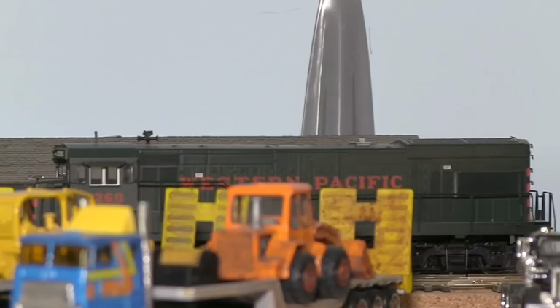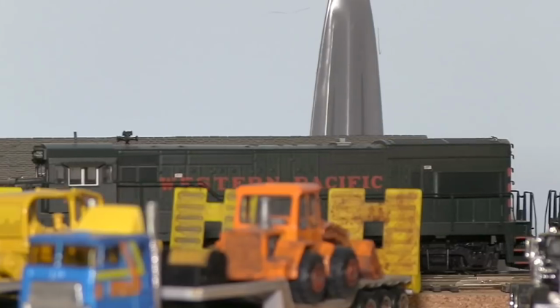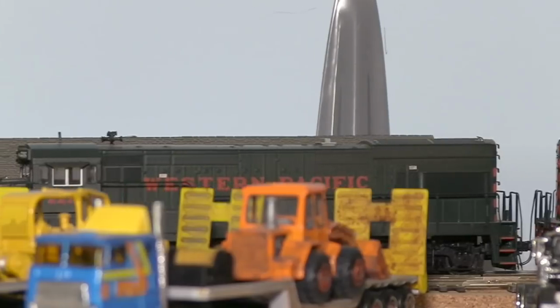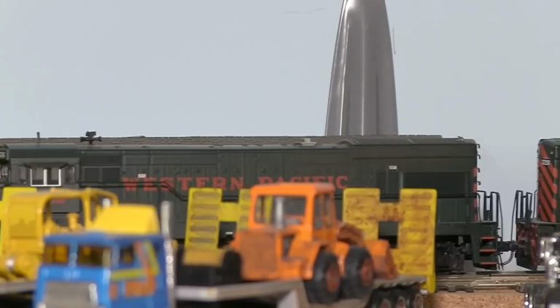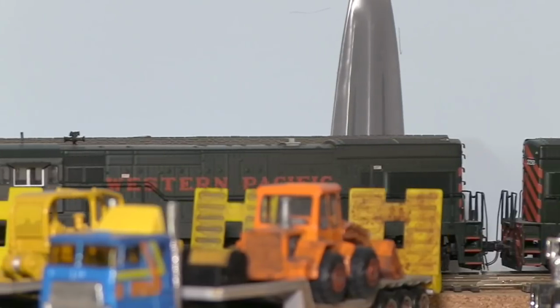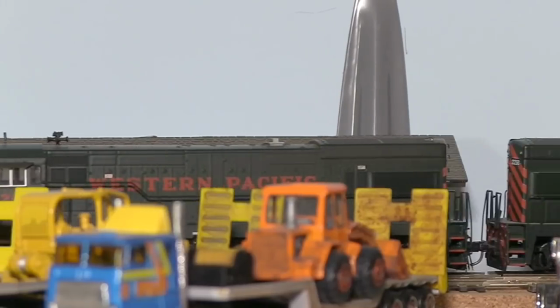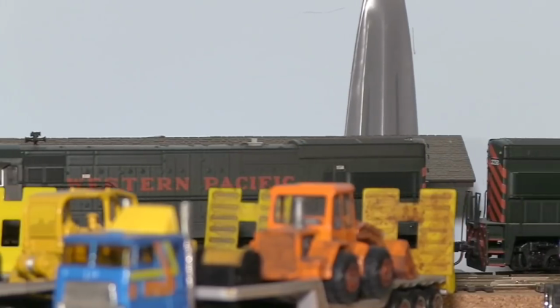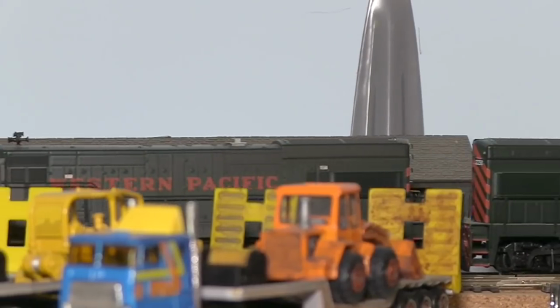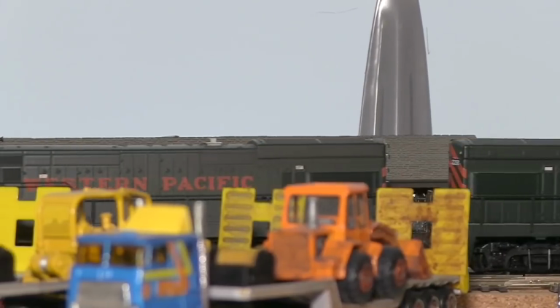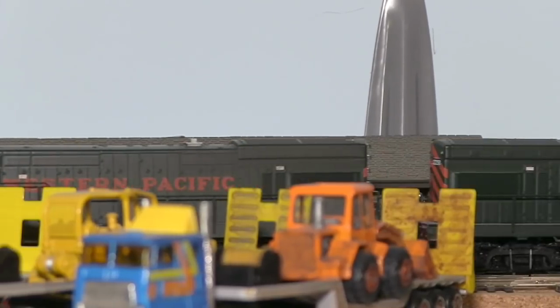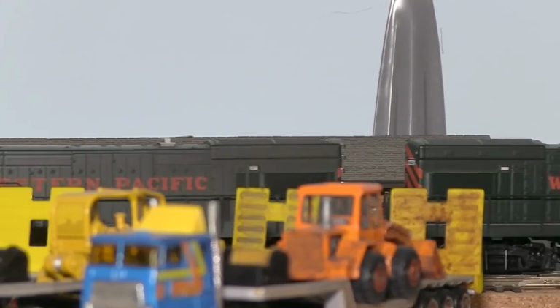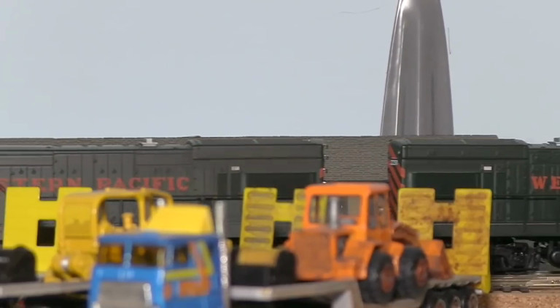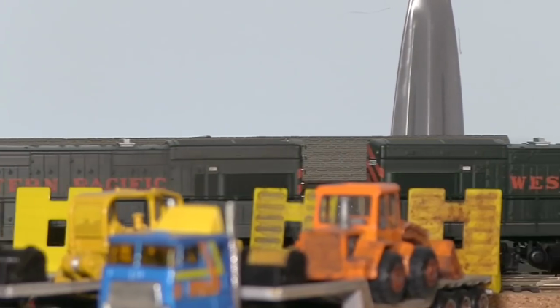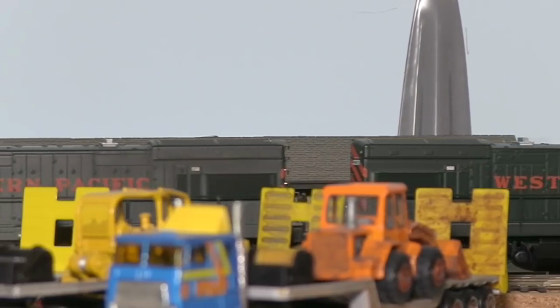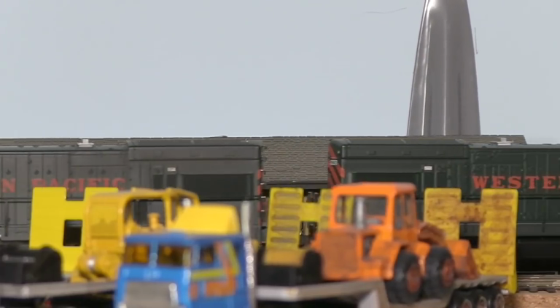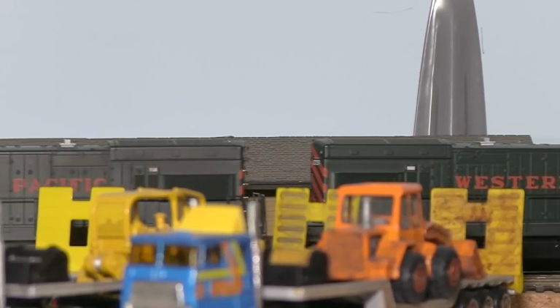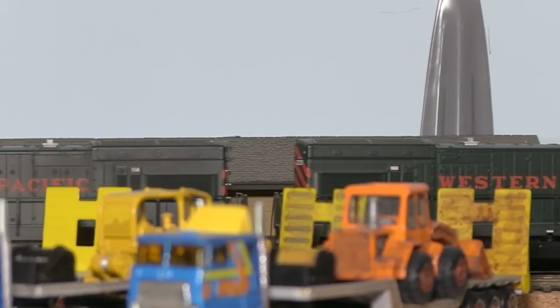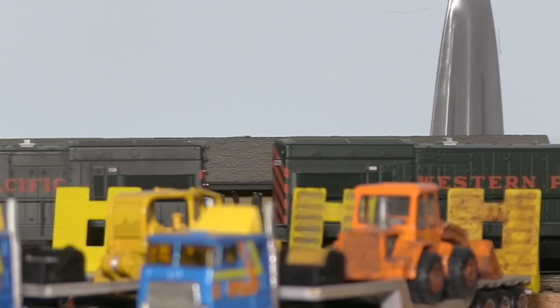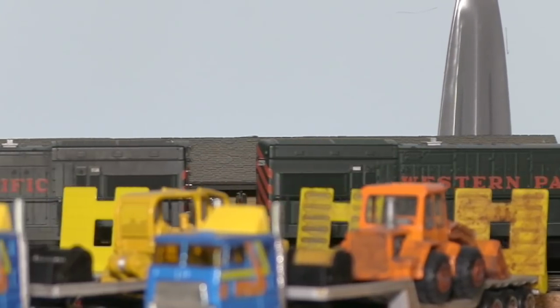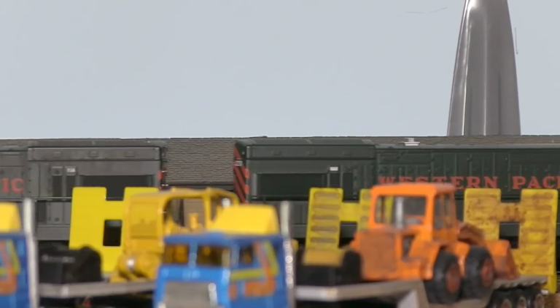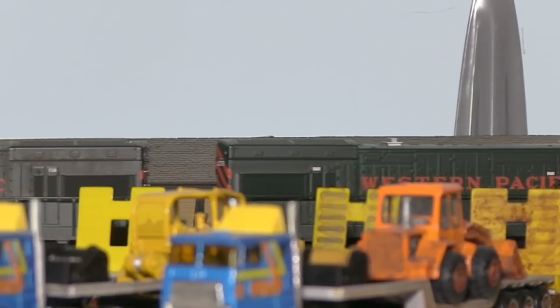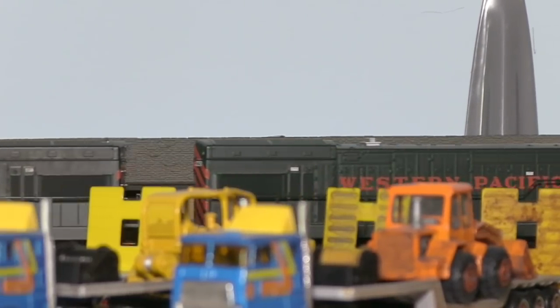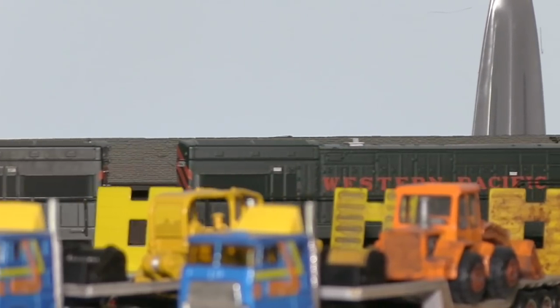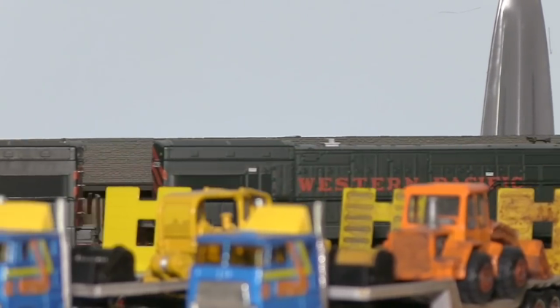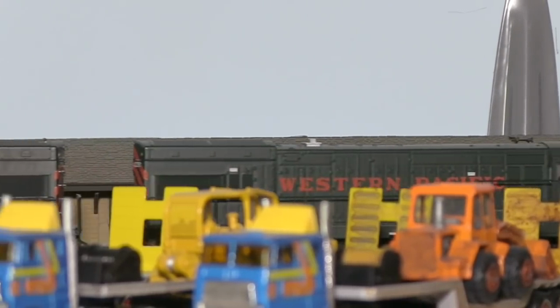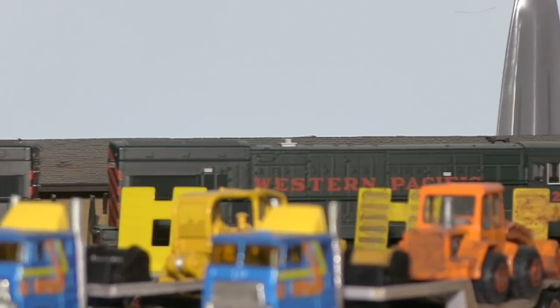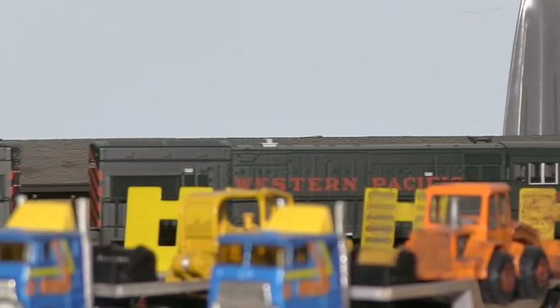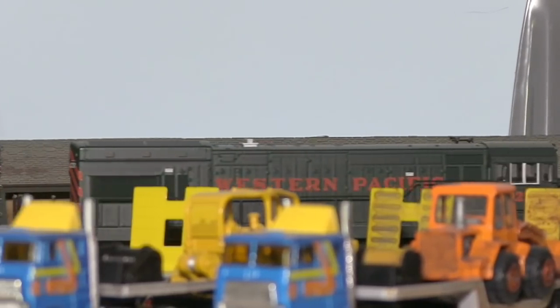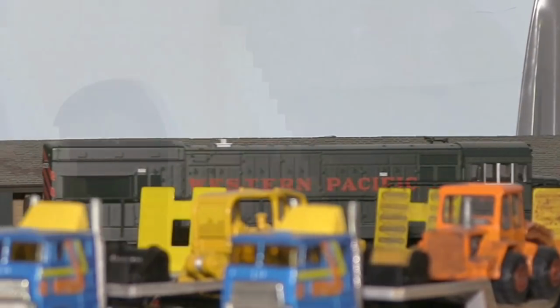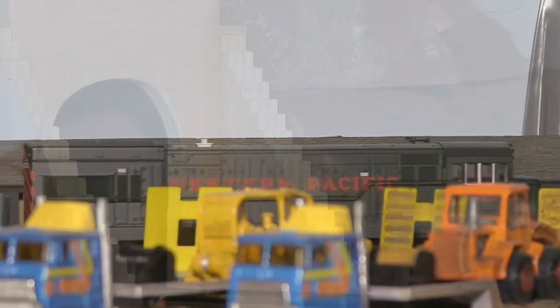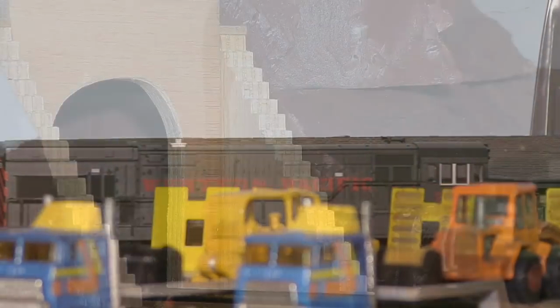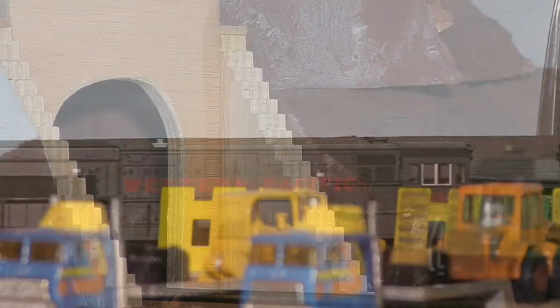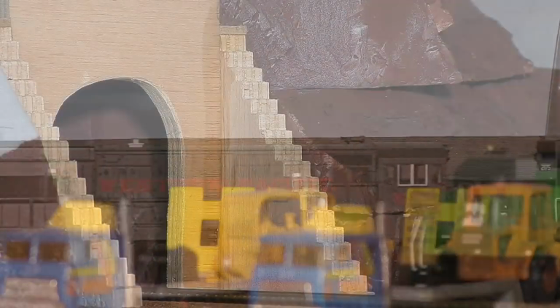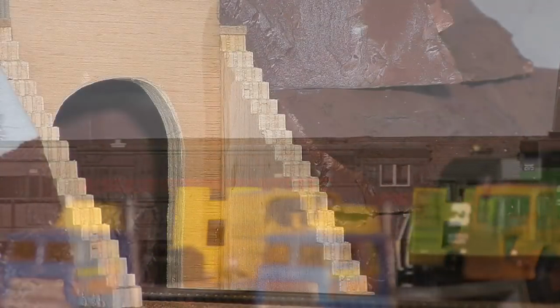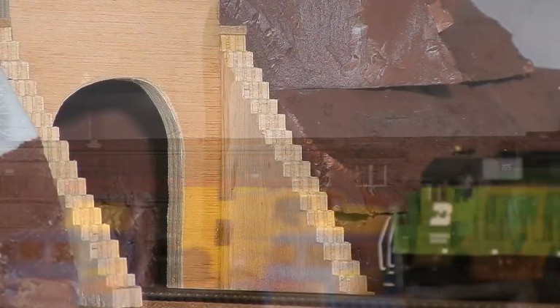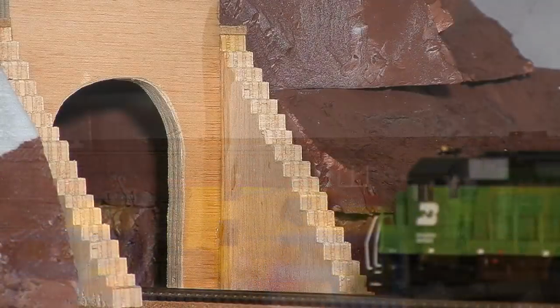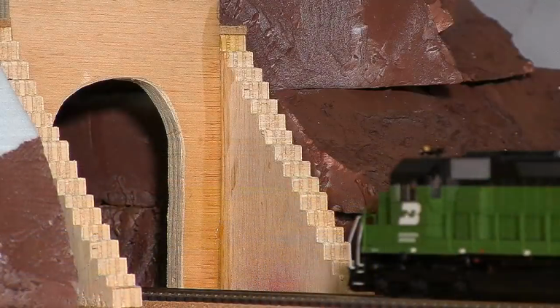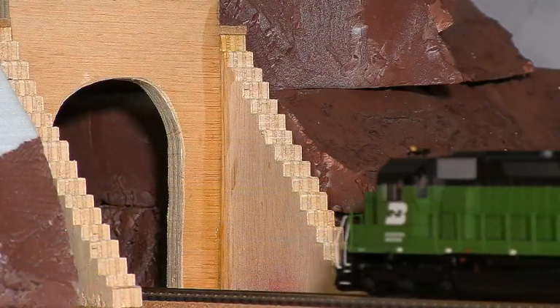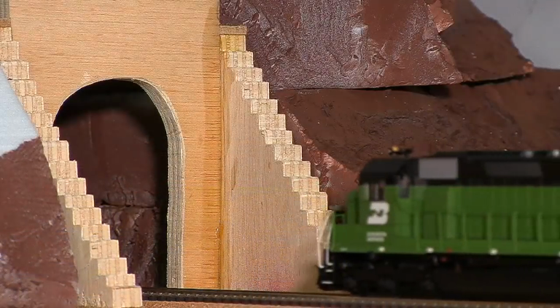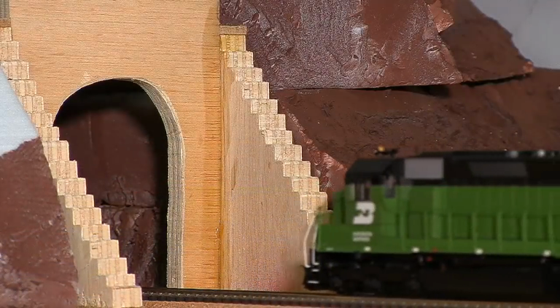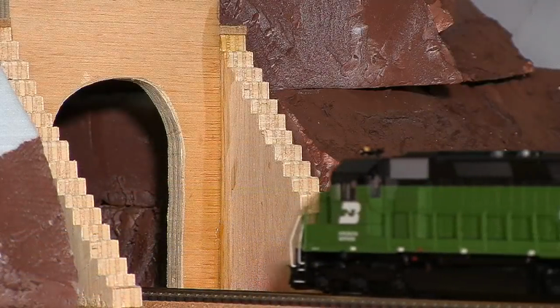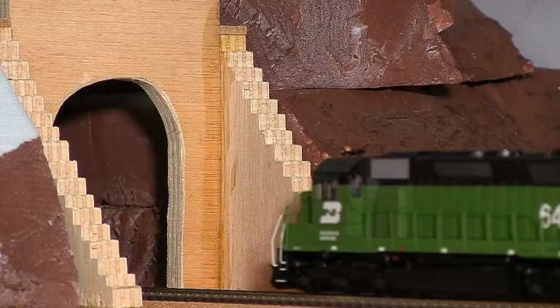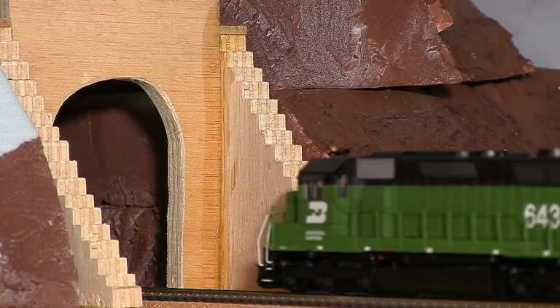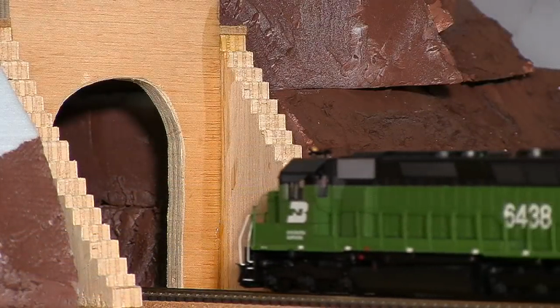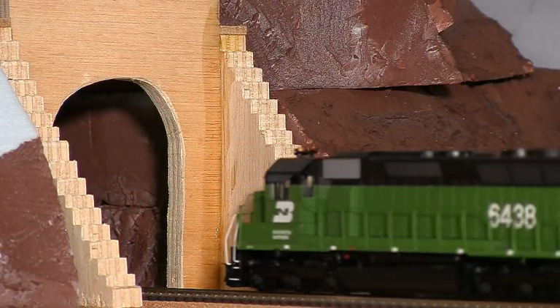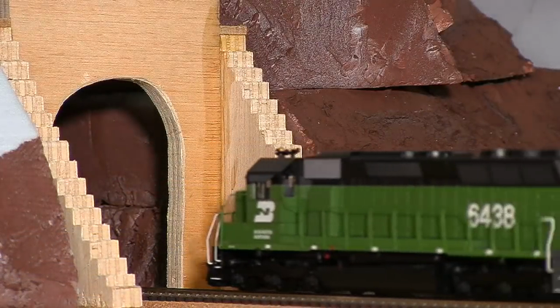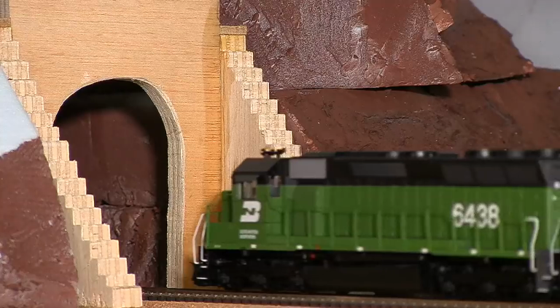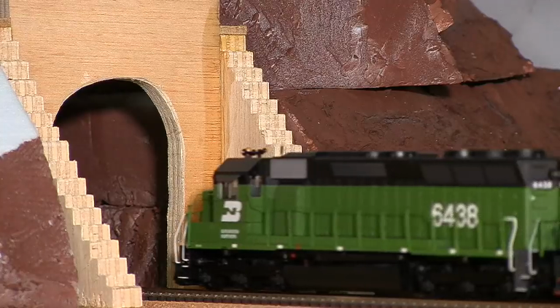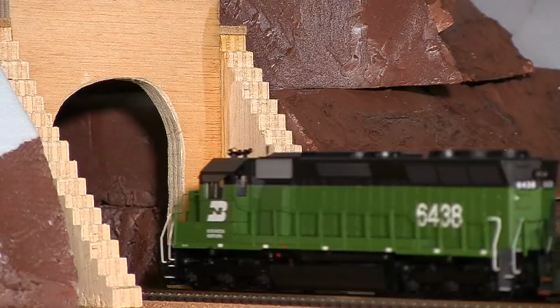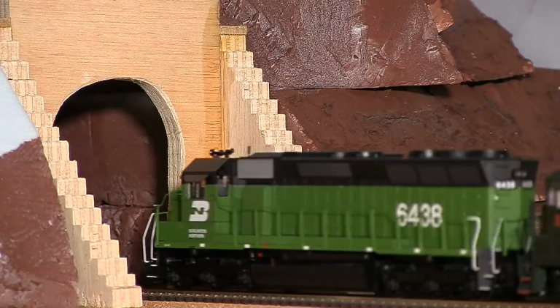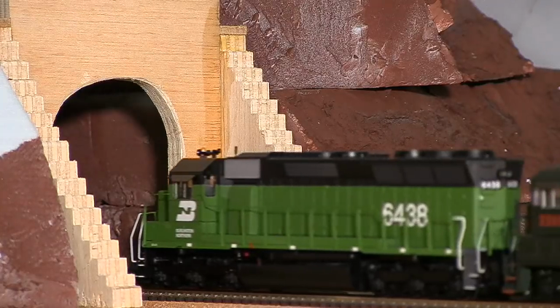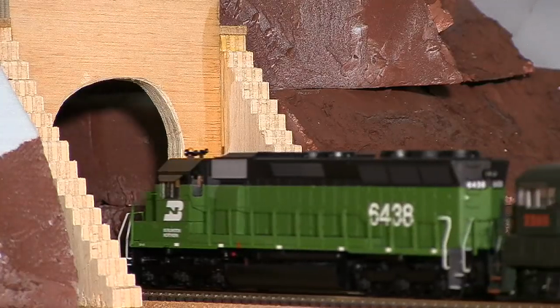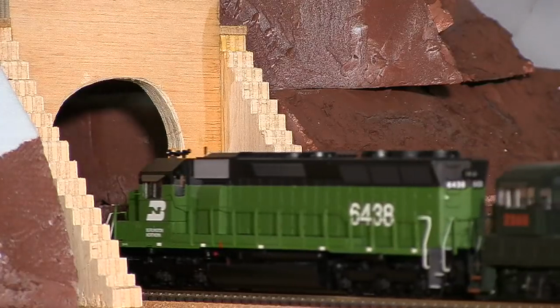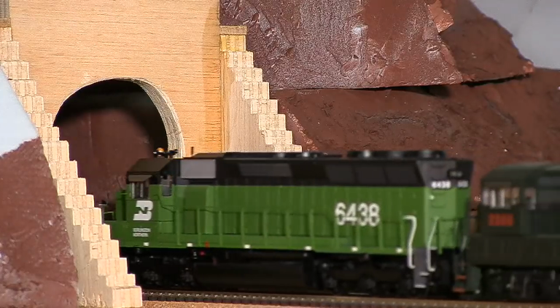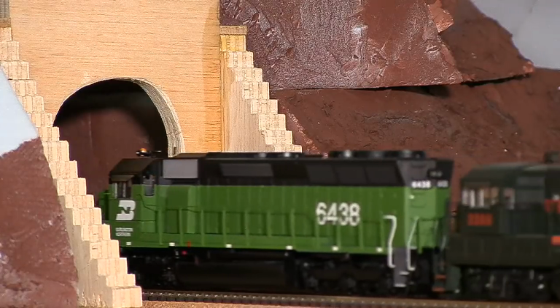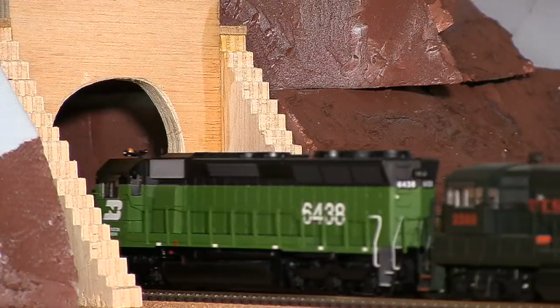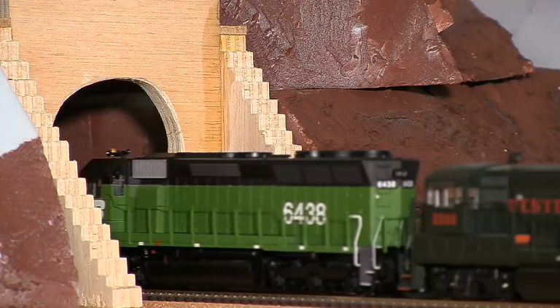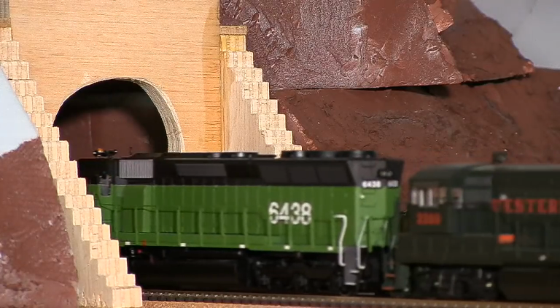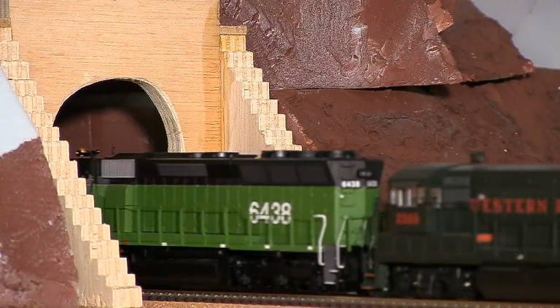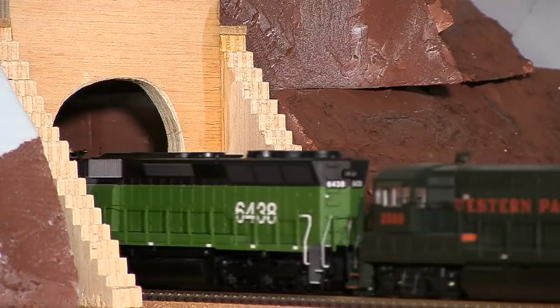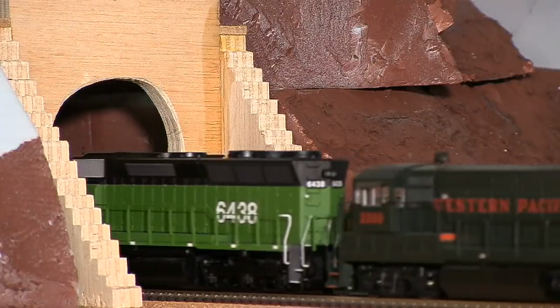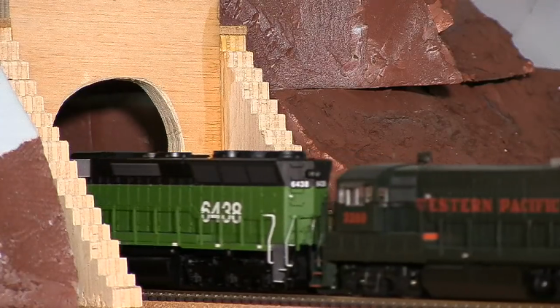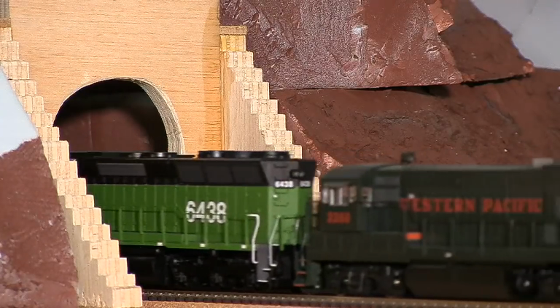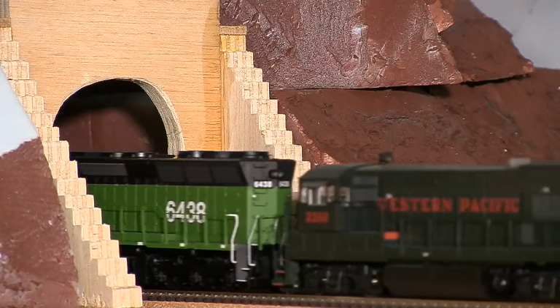Now having cleared the 3508, the 6438 is clear to highball towards Klamath Falls.